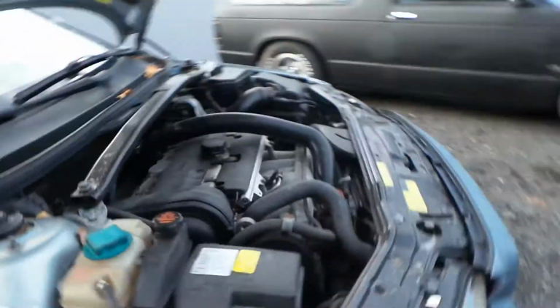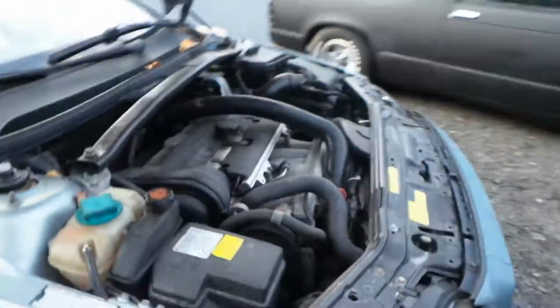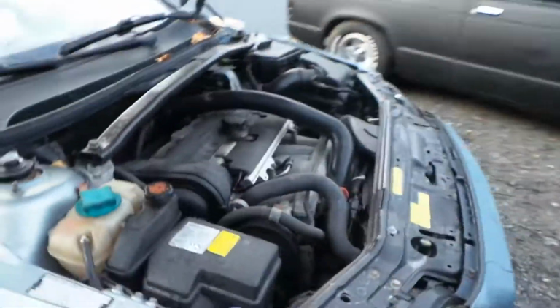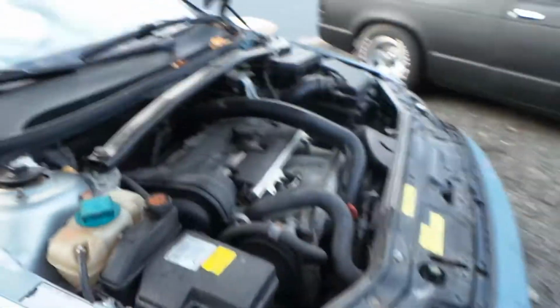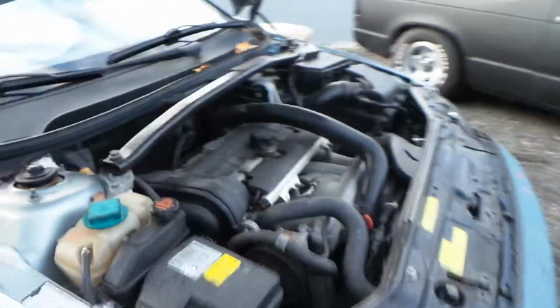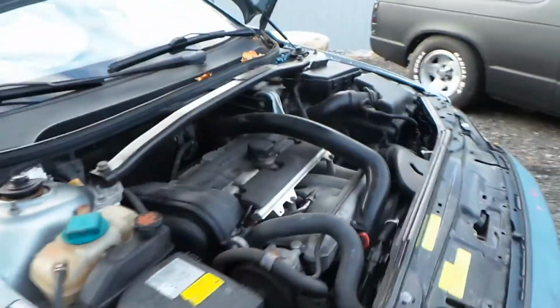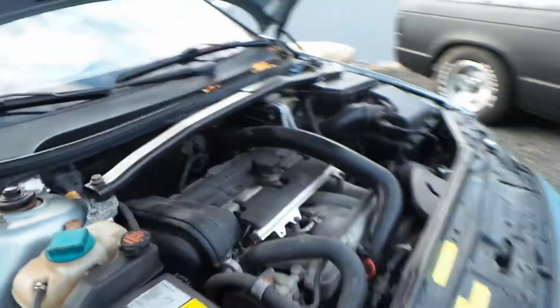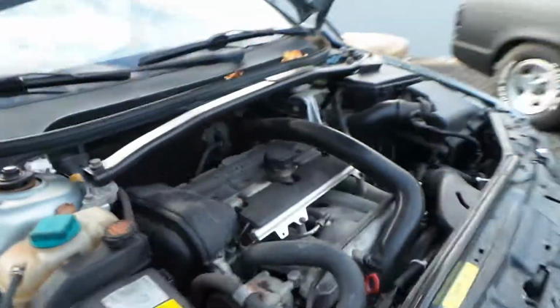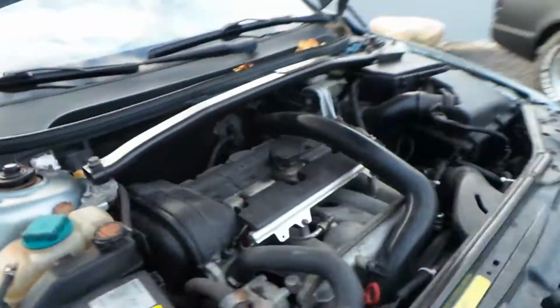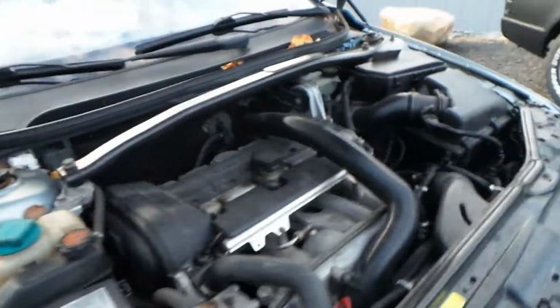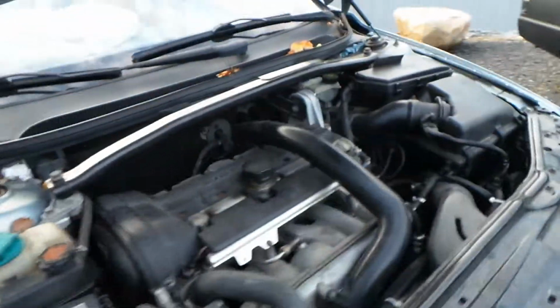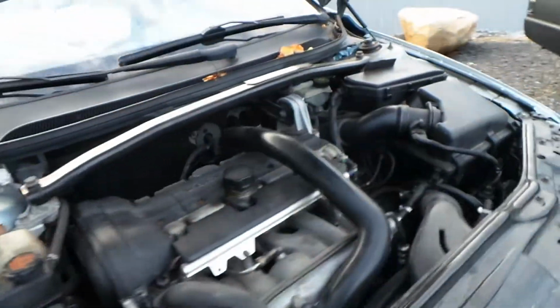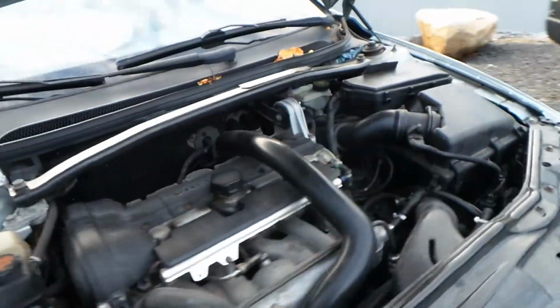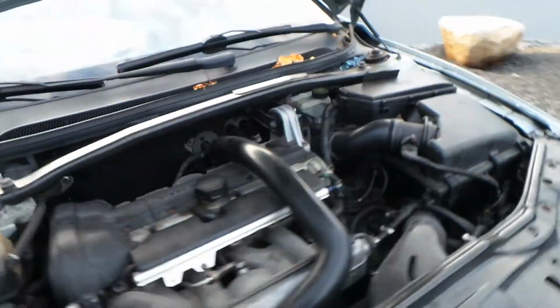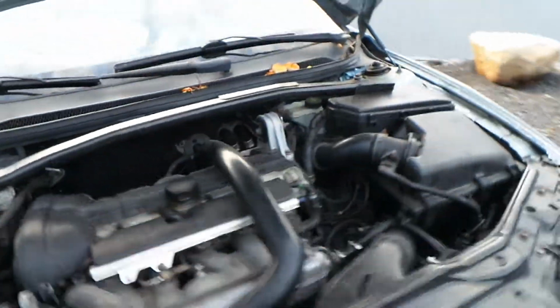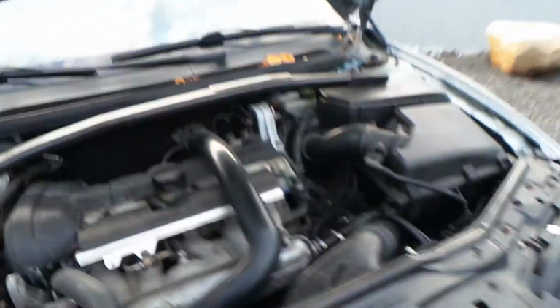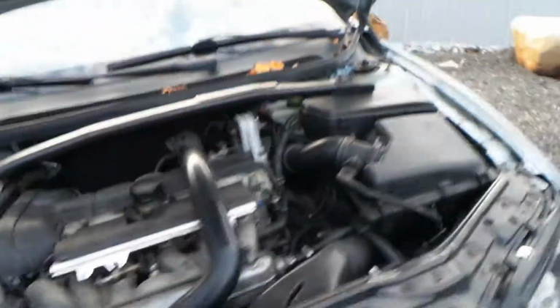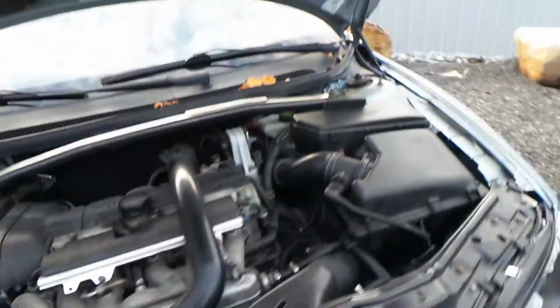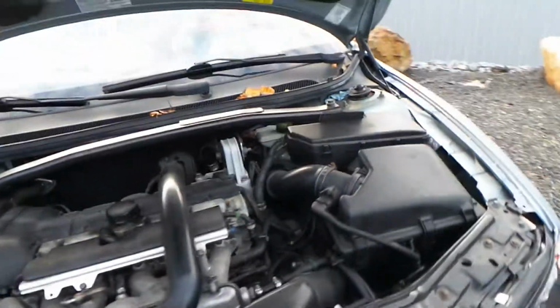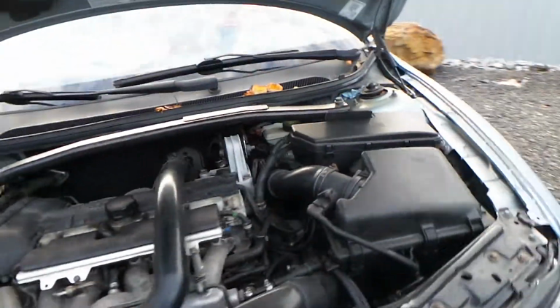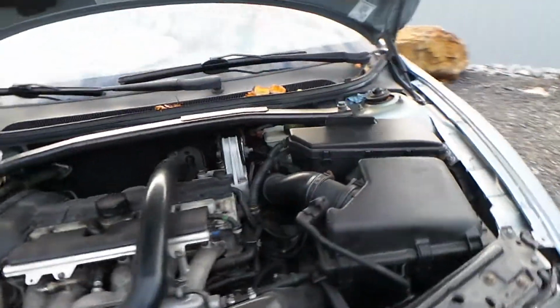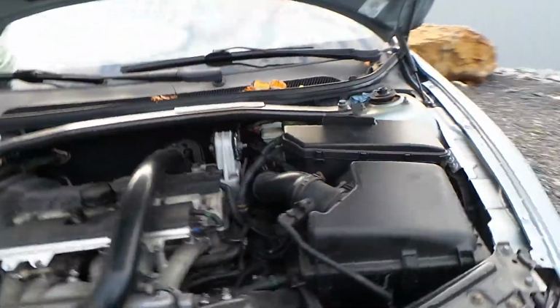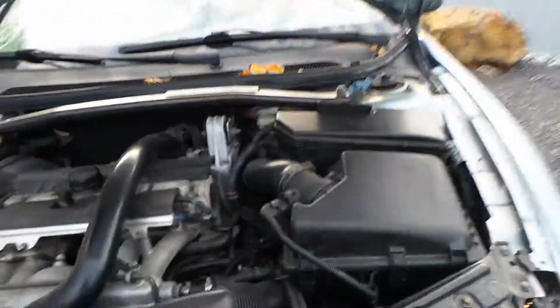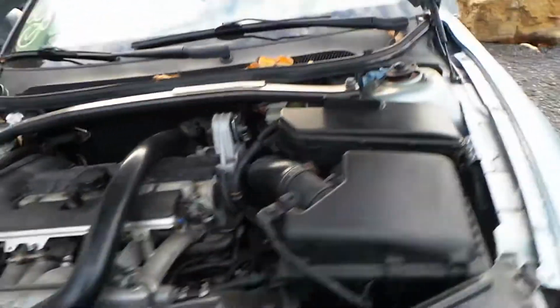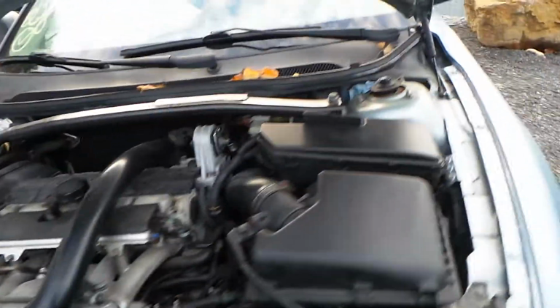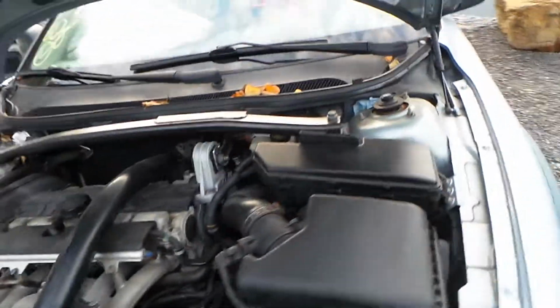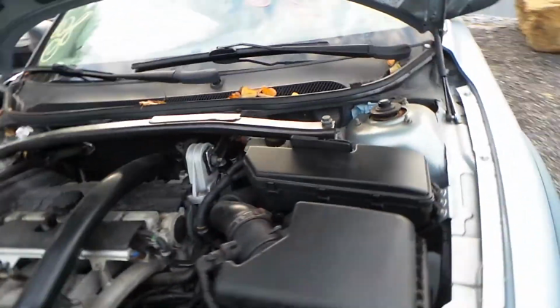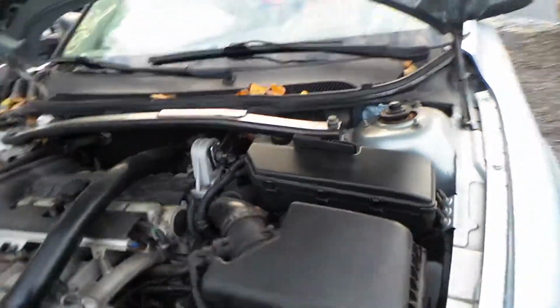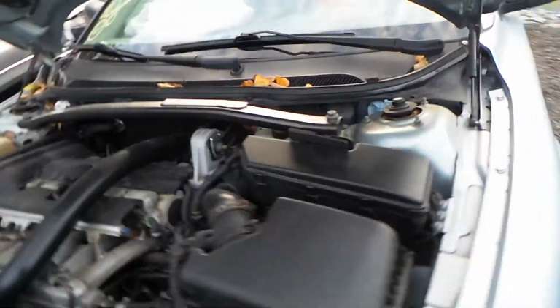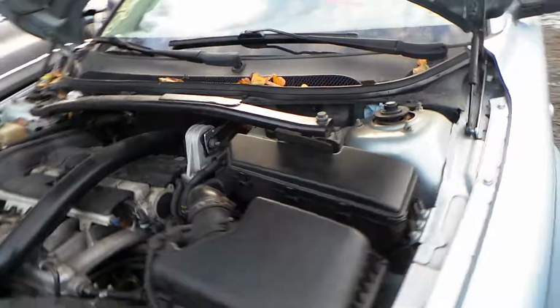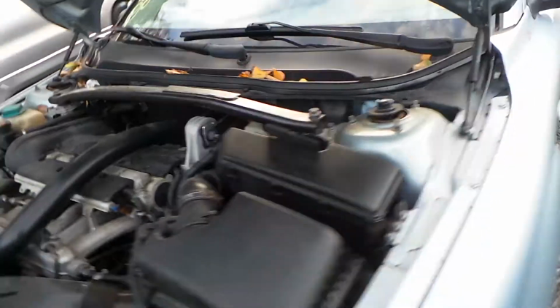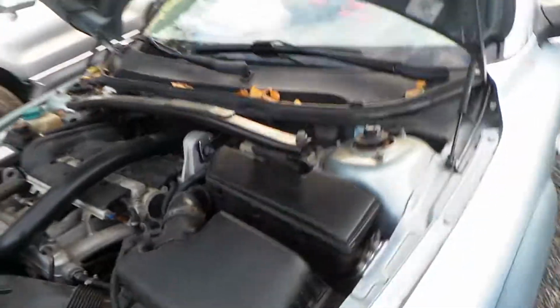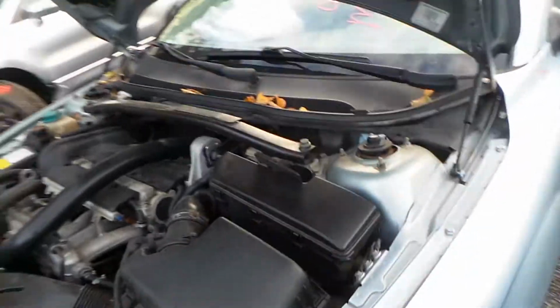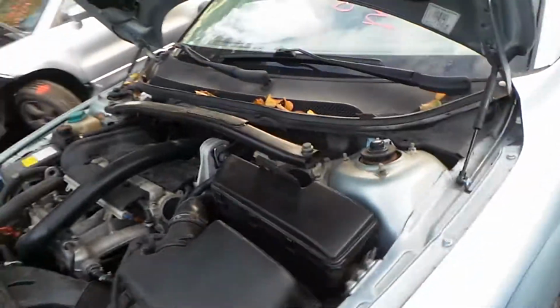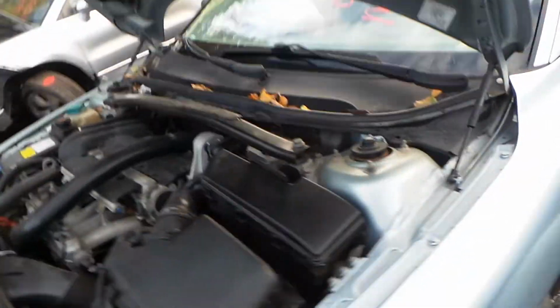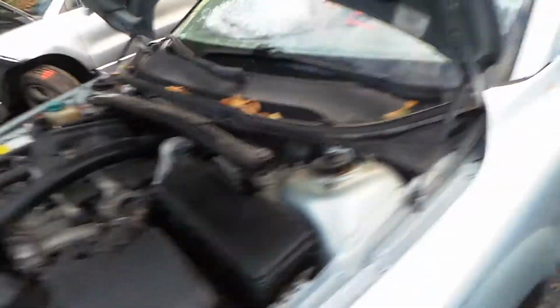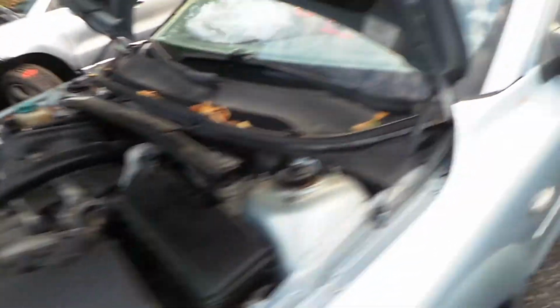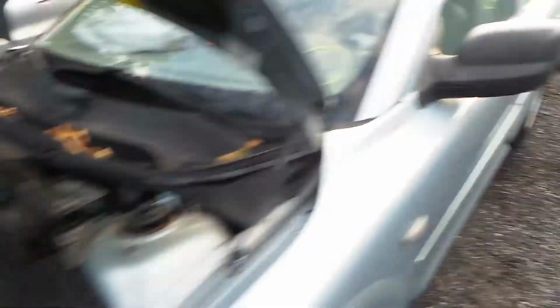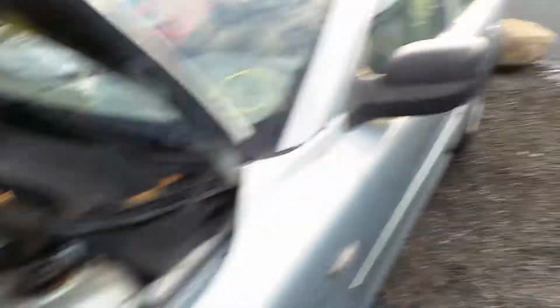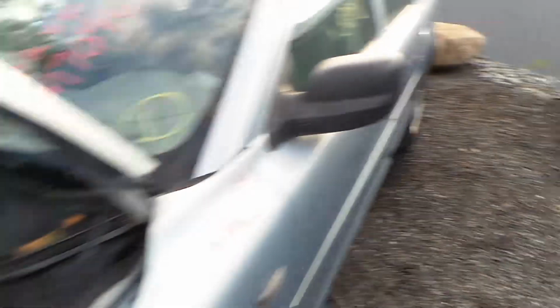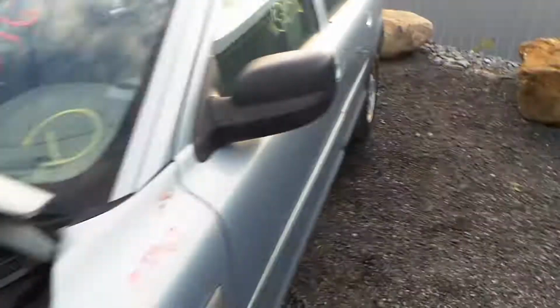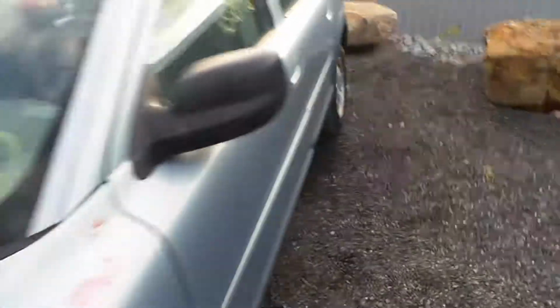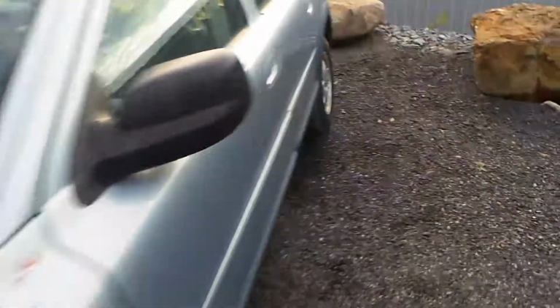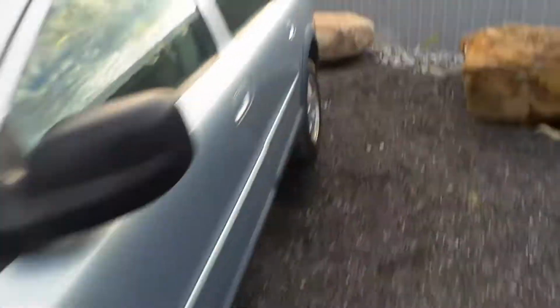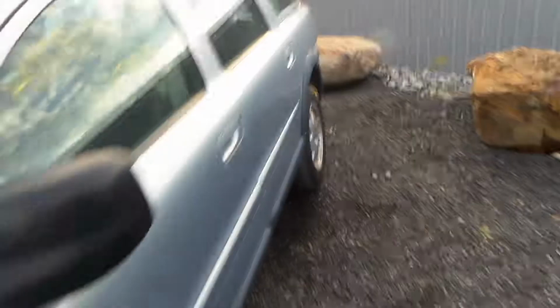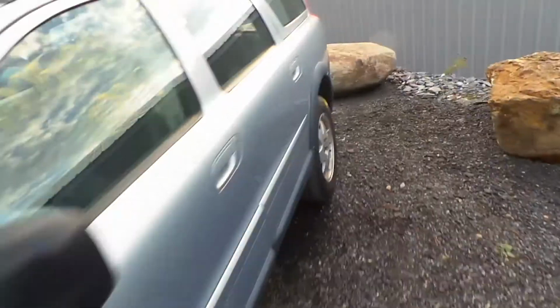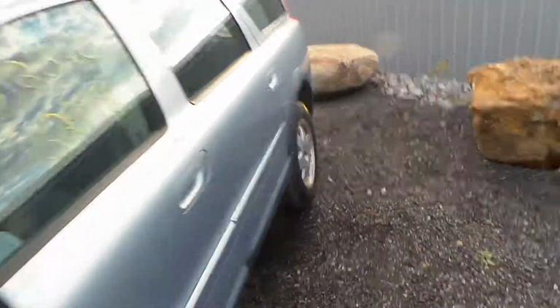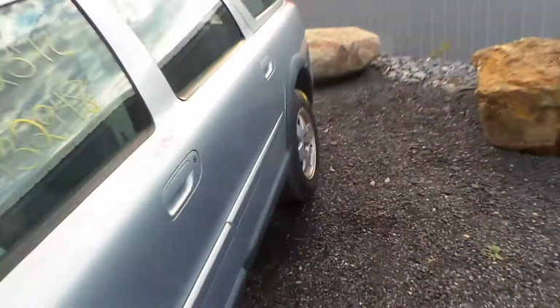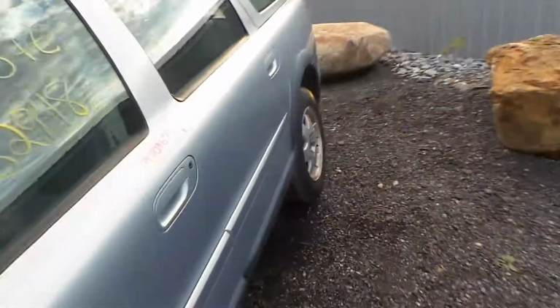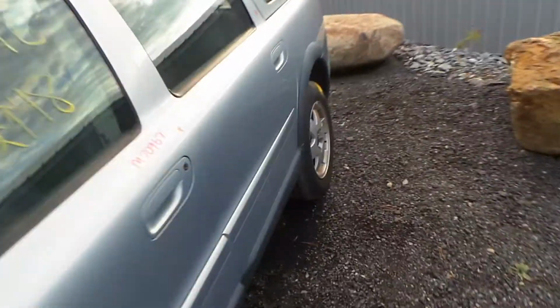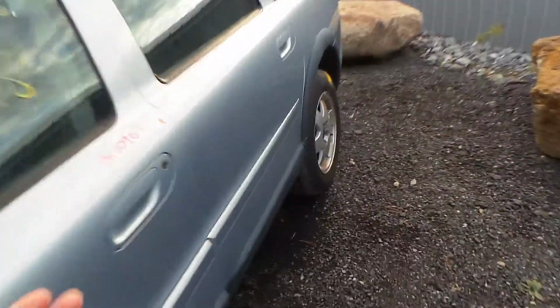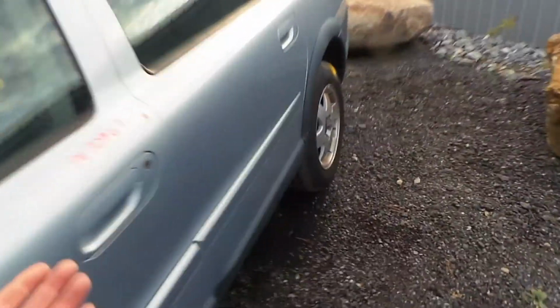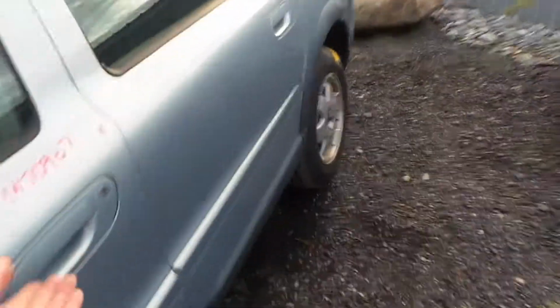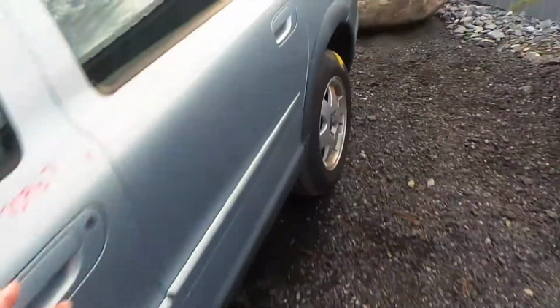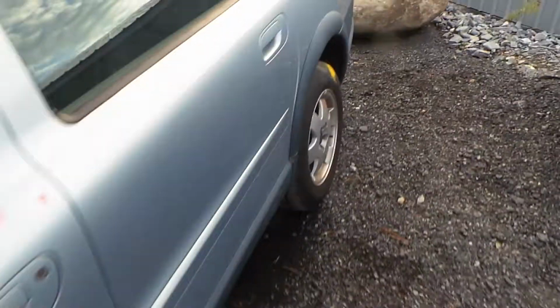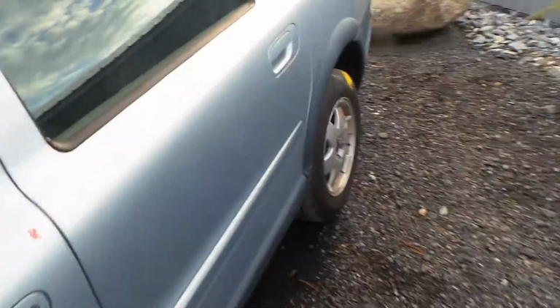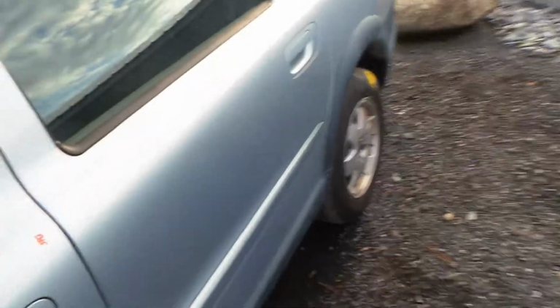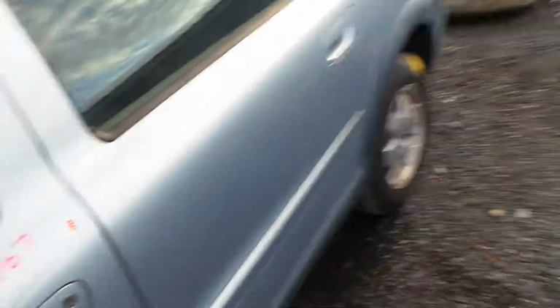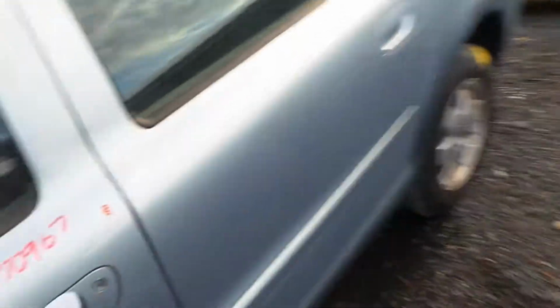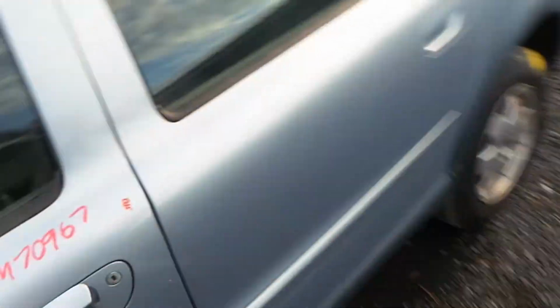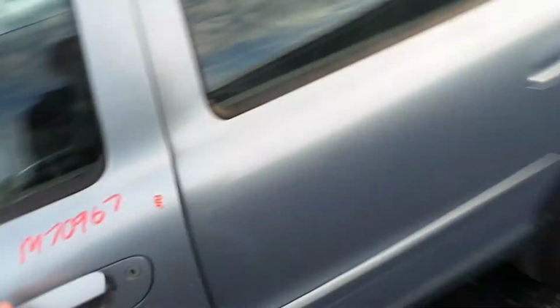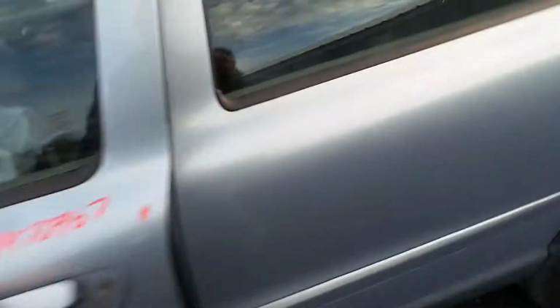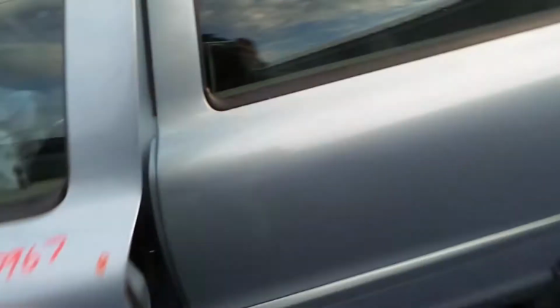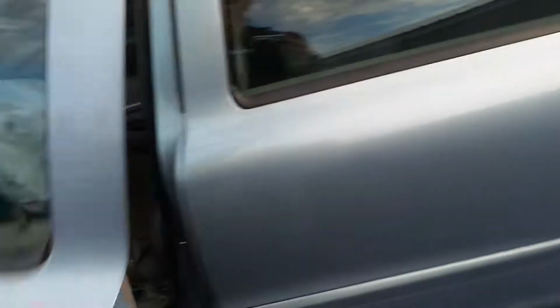This engine comes complete with a turbo and runs great. That is a low mileage for the year at 132,000 miles.